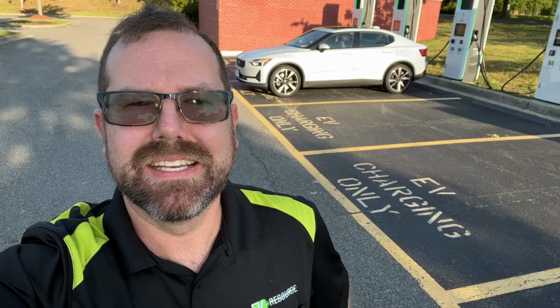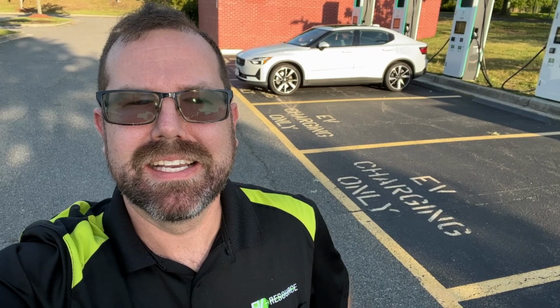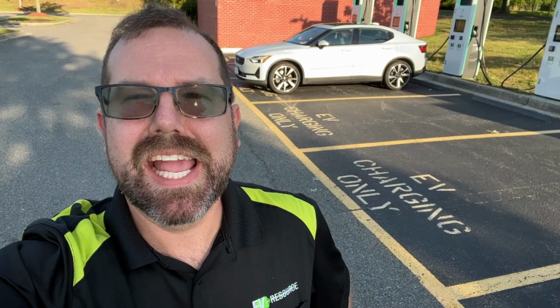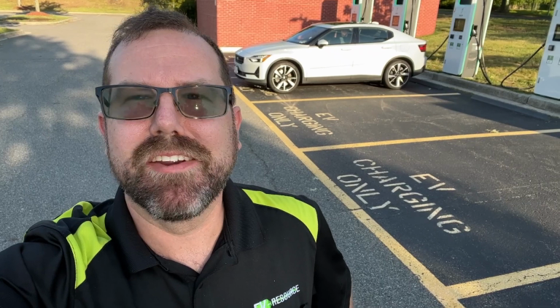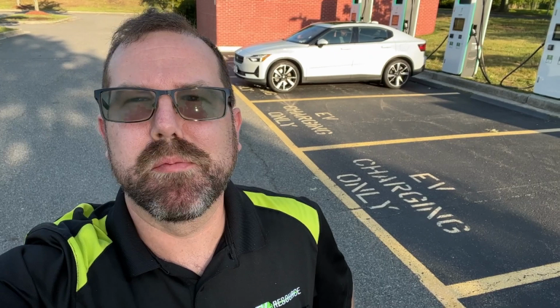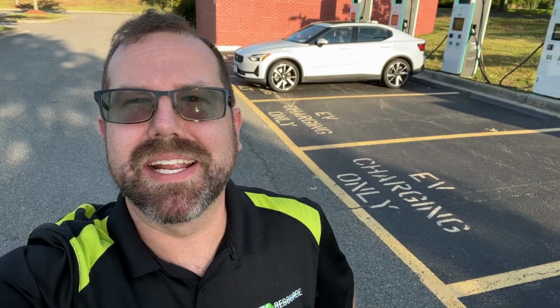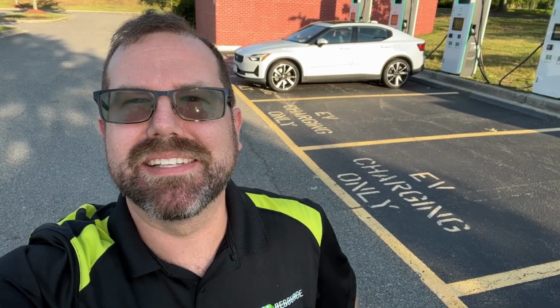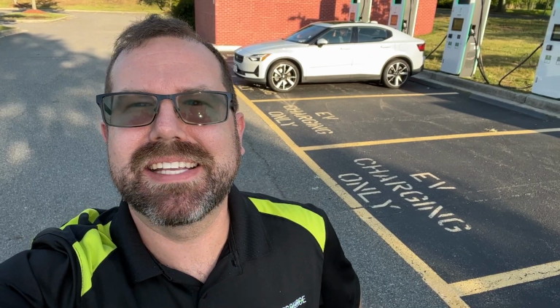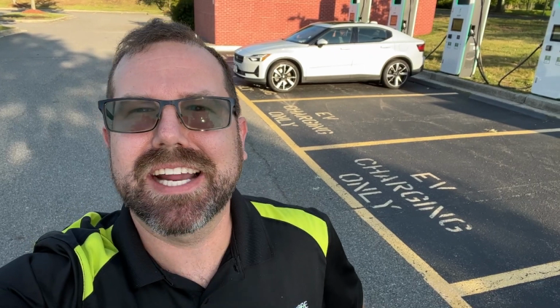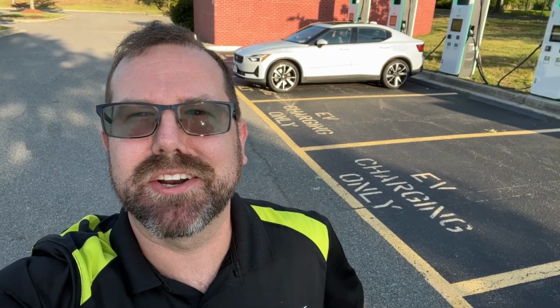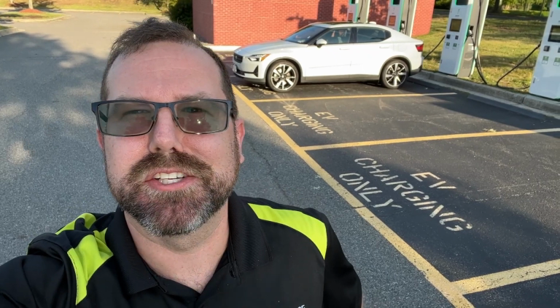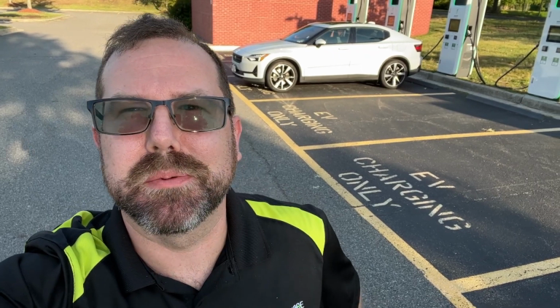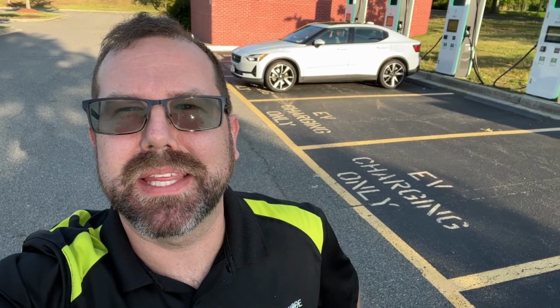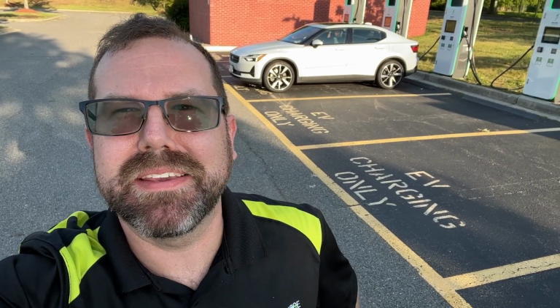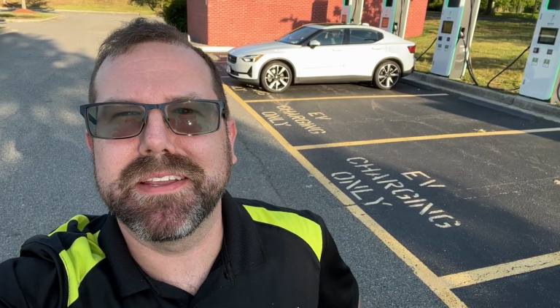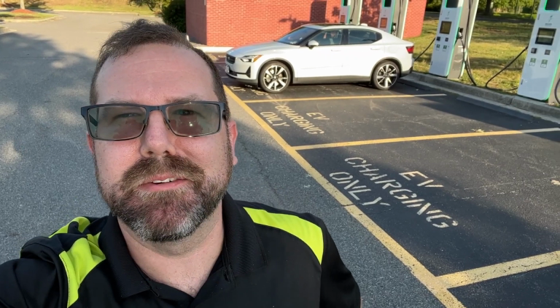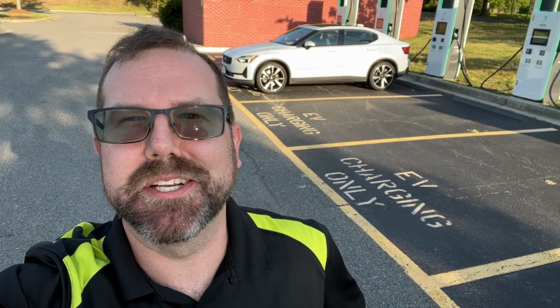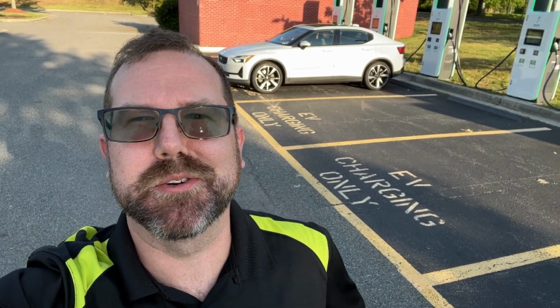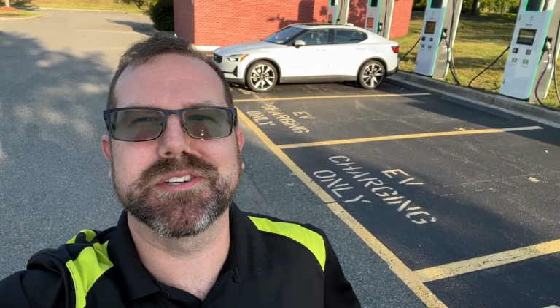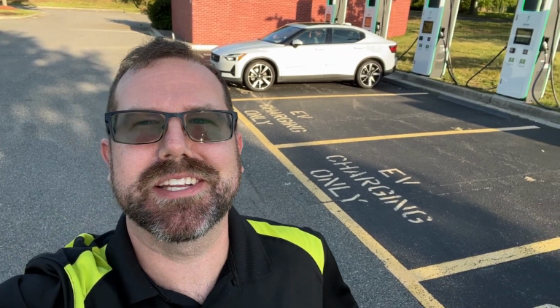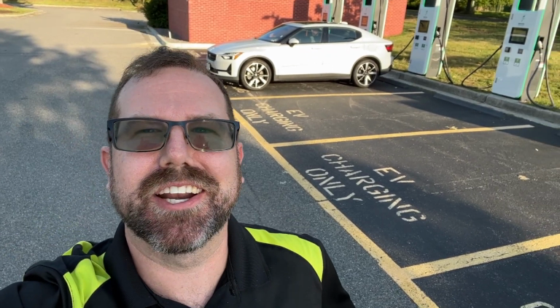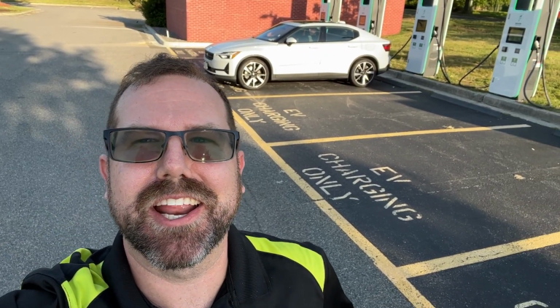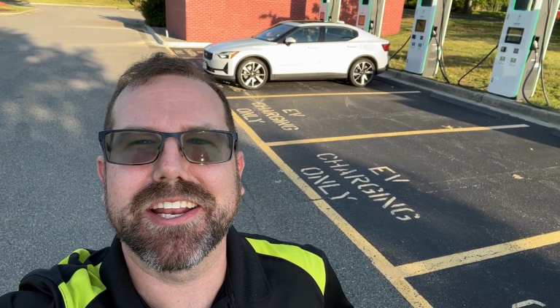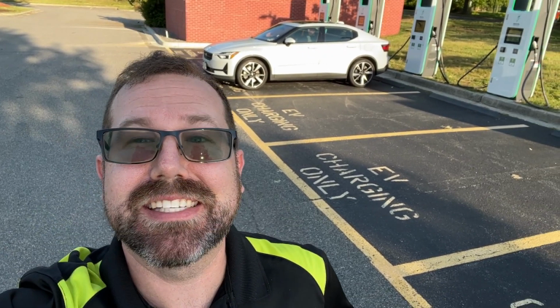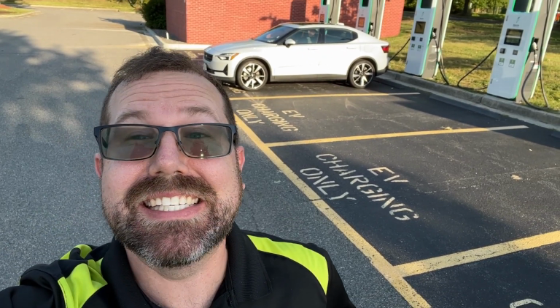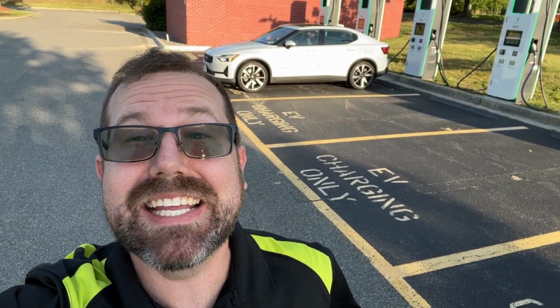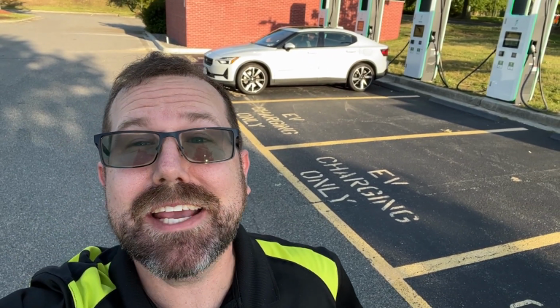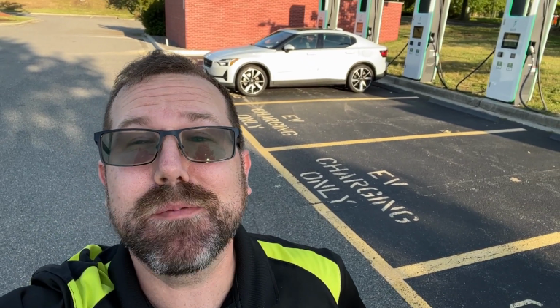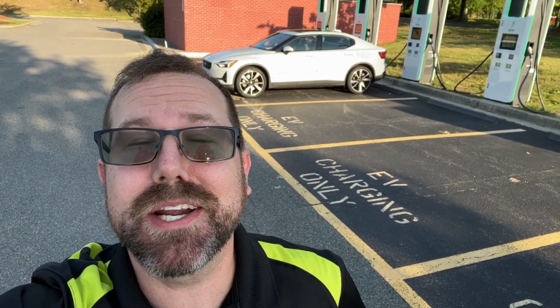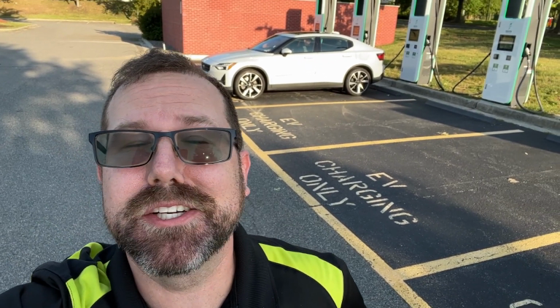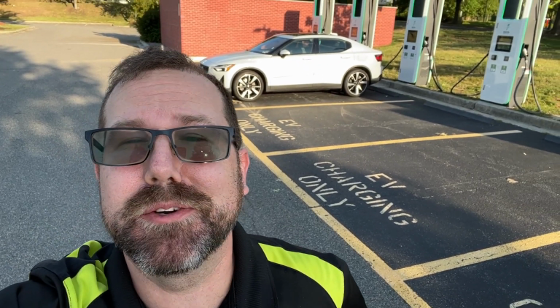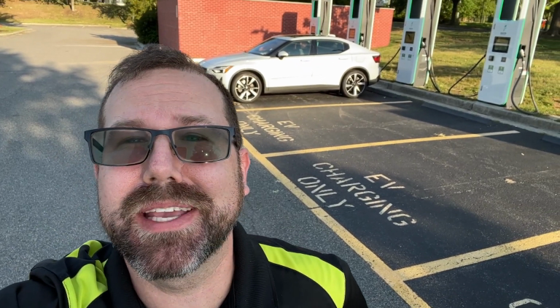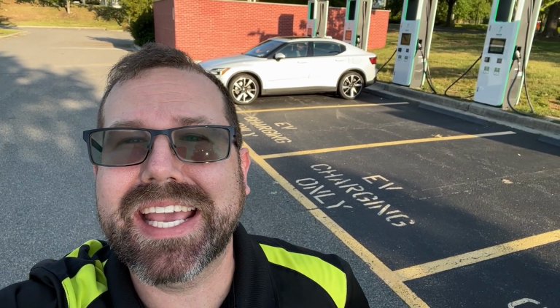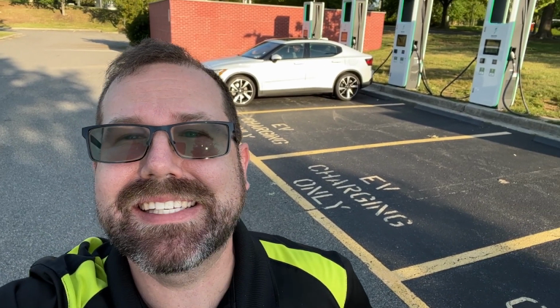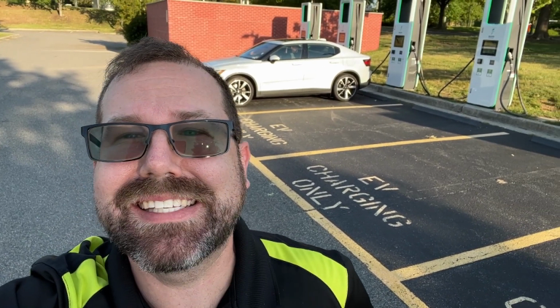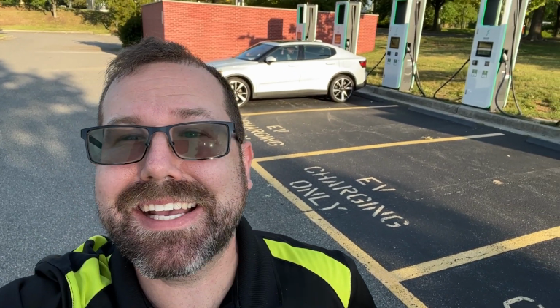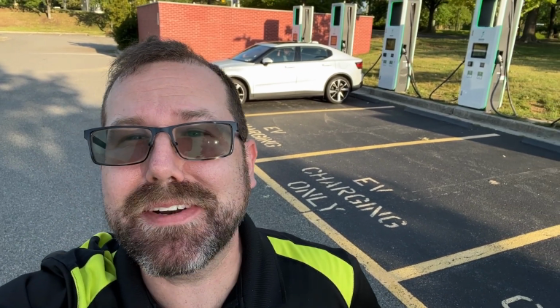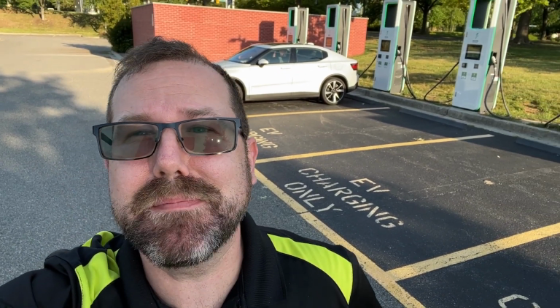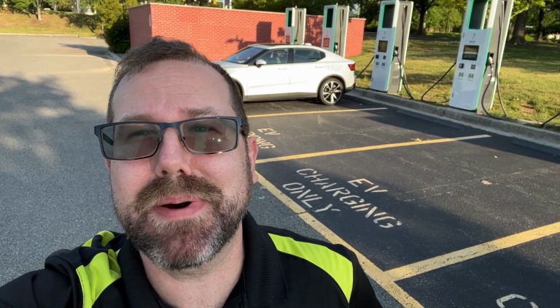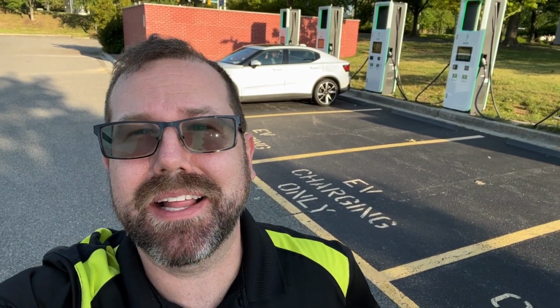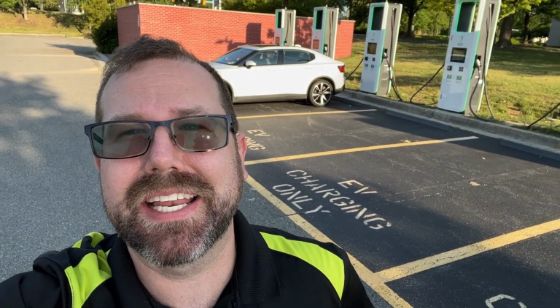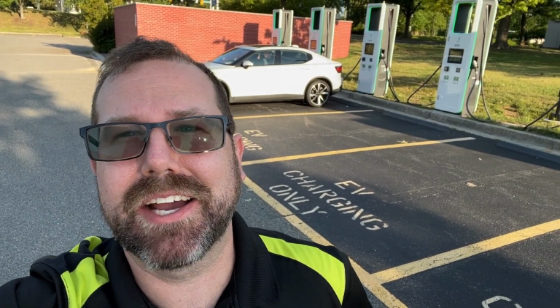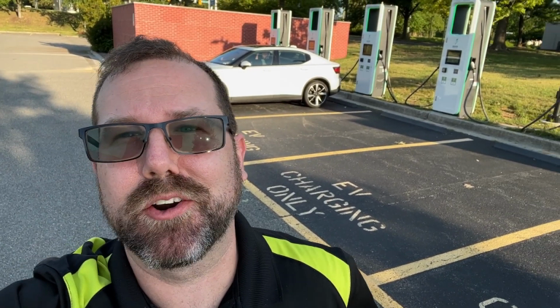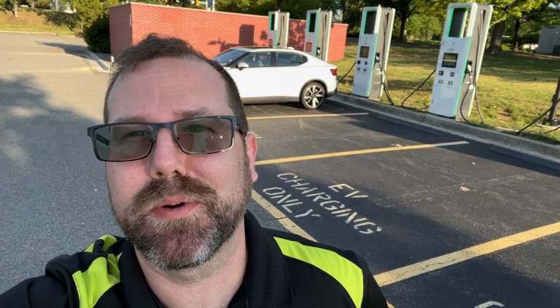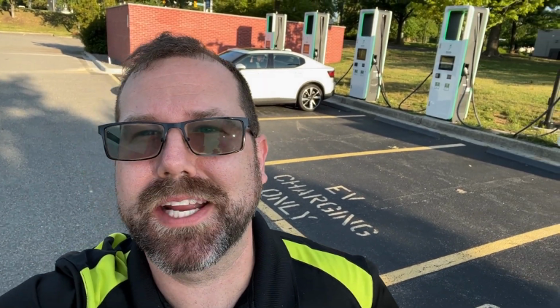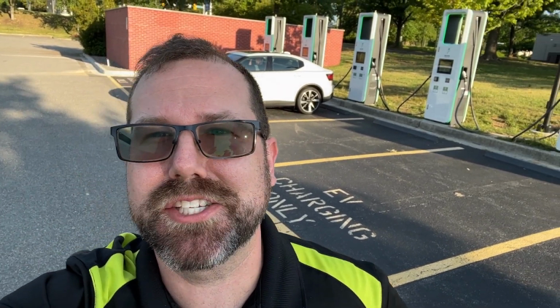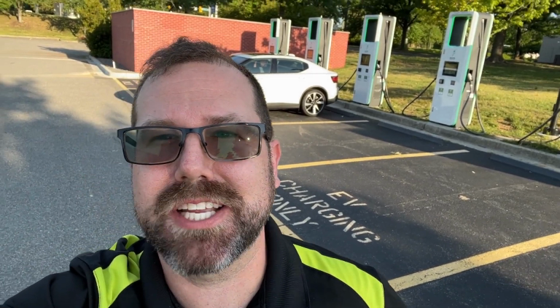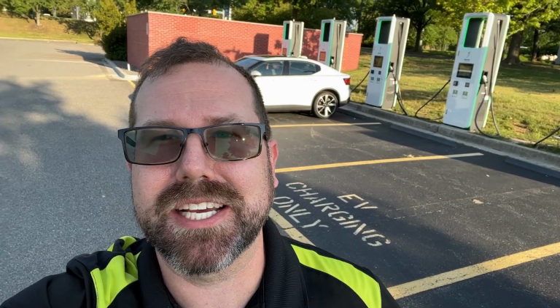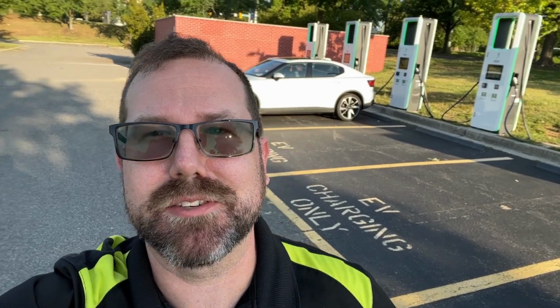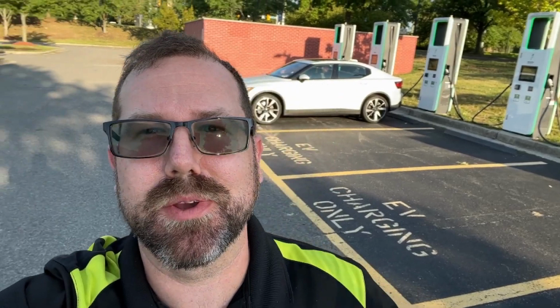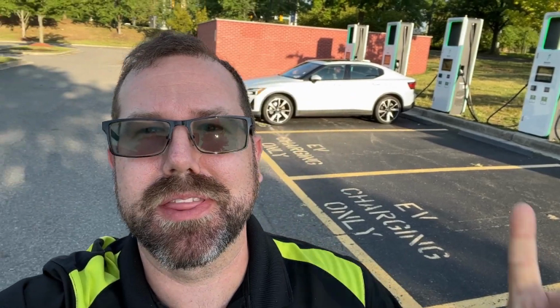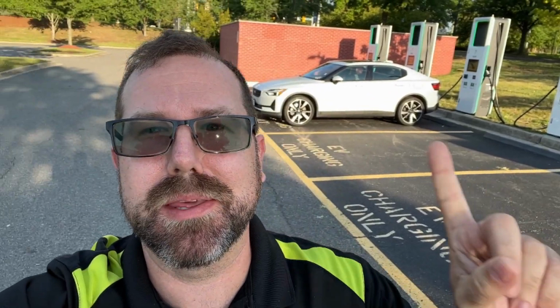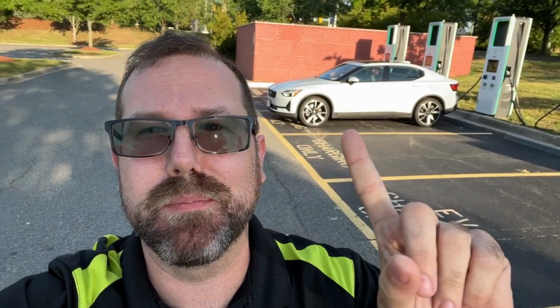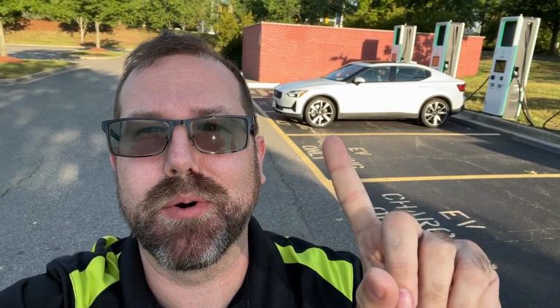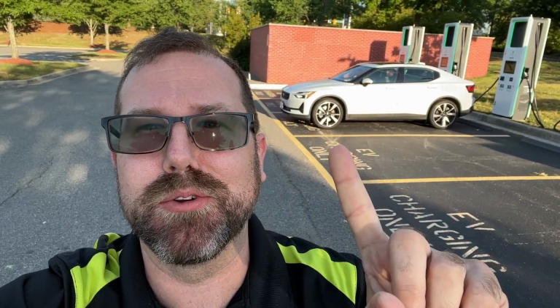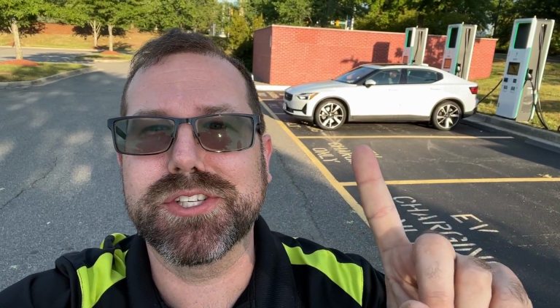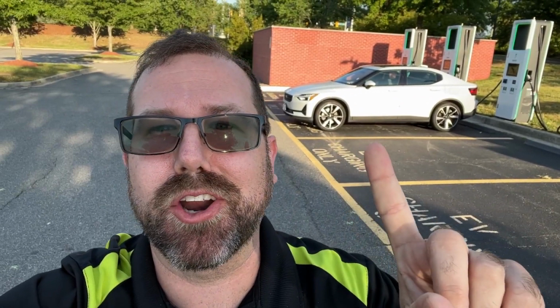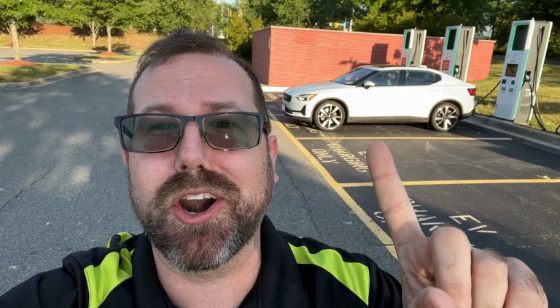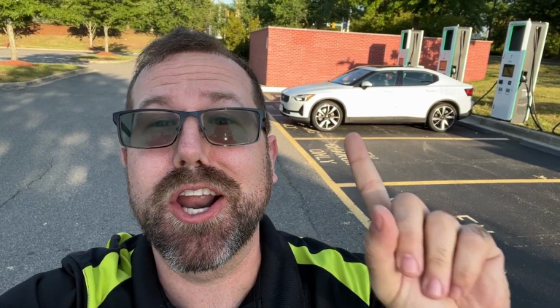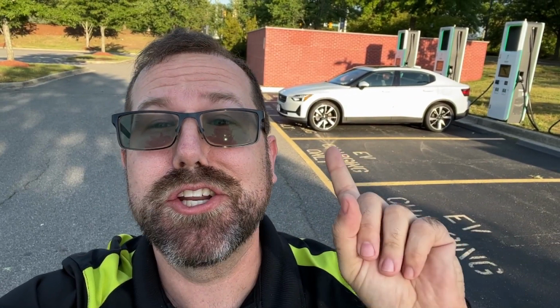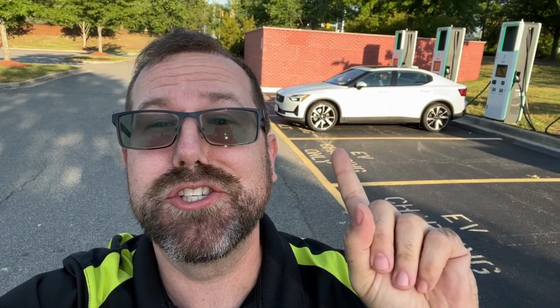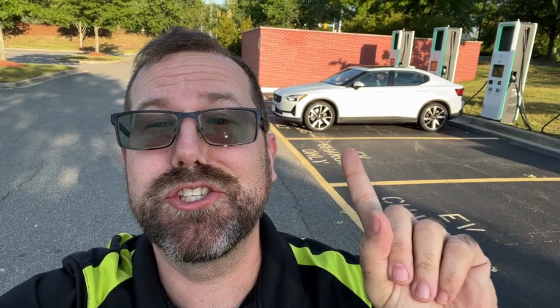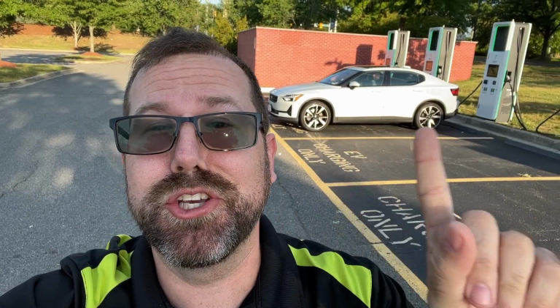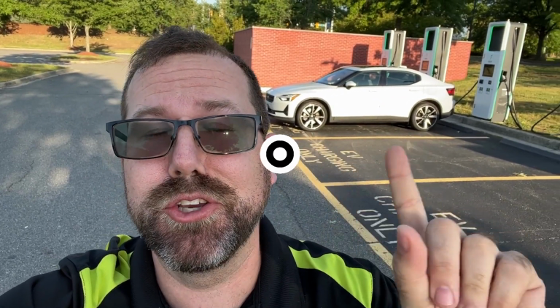Hey everybody, it's Zach Hurst with EV Resource here, and today we're doing a 70 mile an hour range test with the Polestar 2.